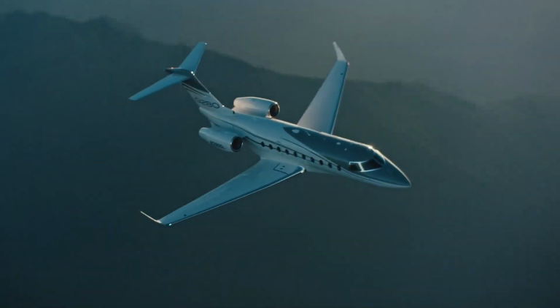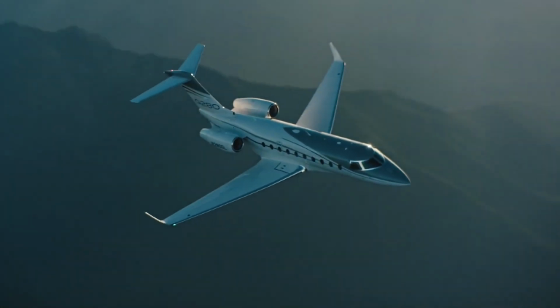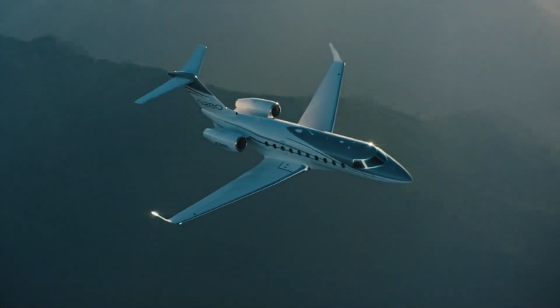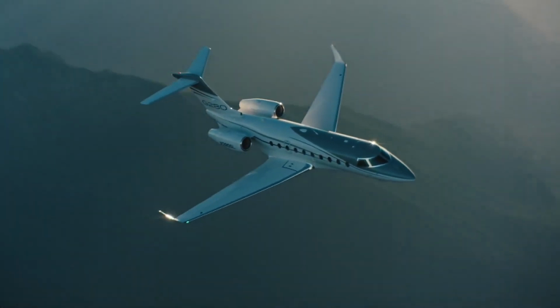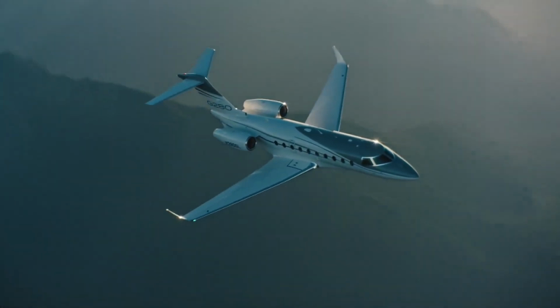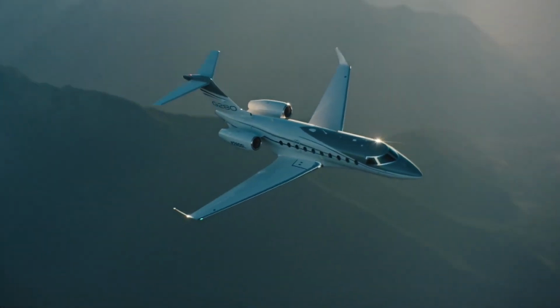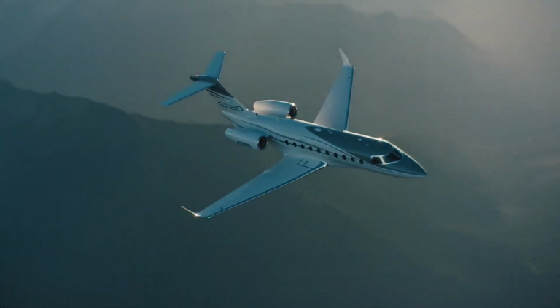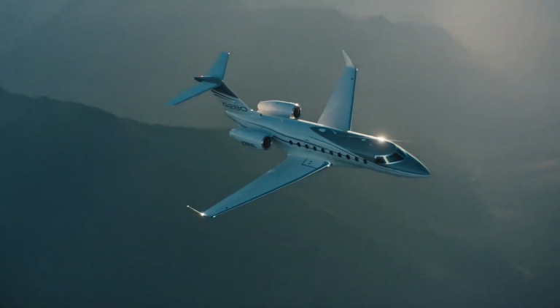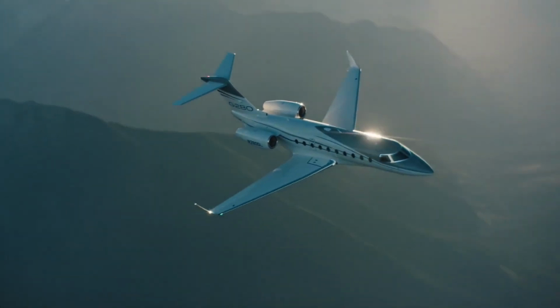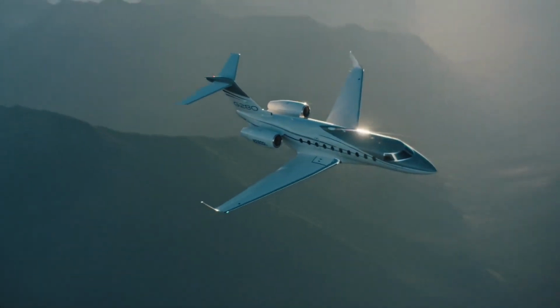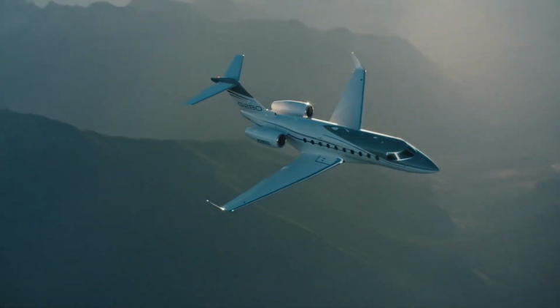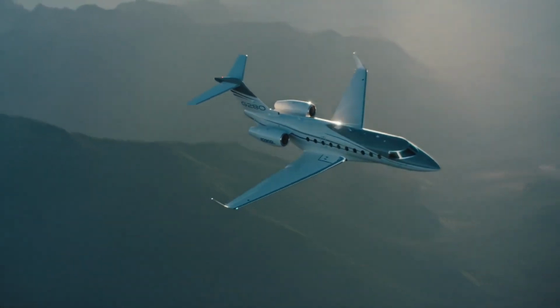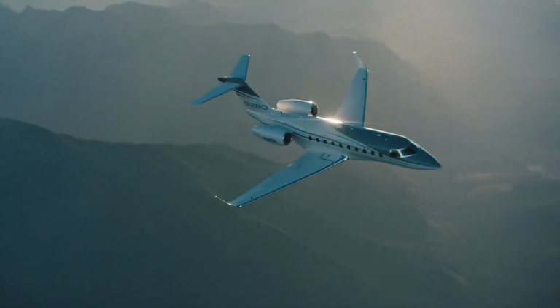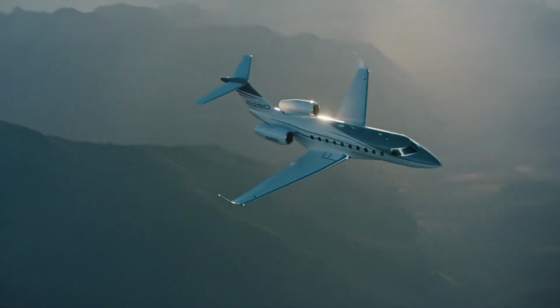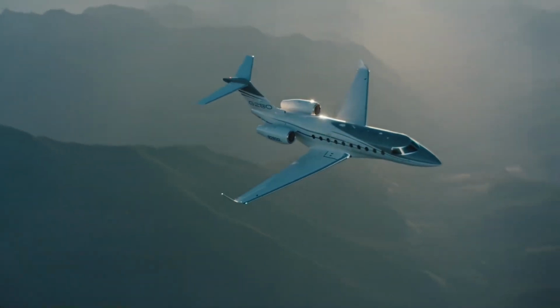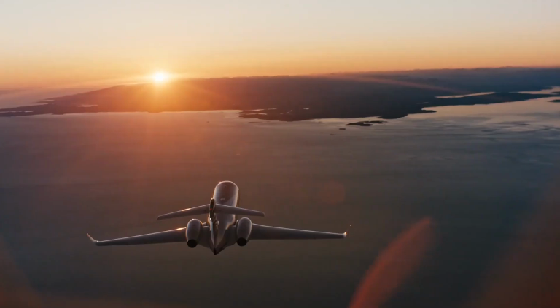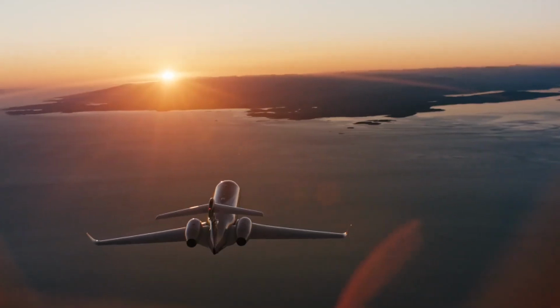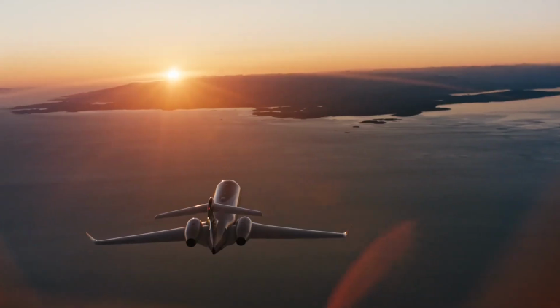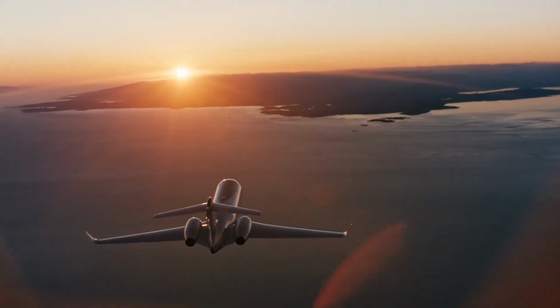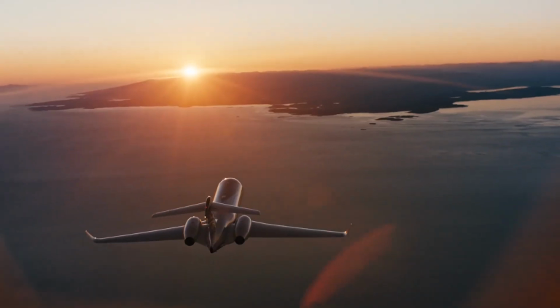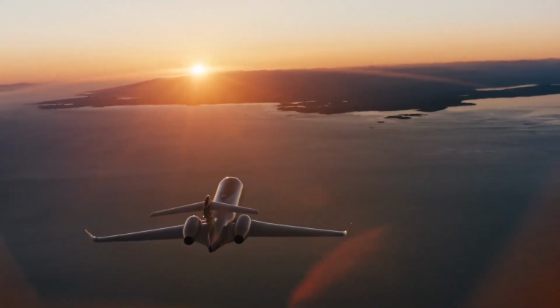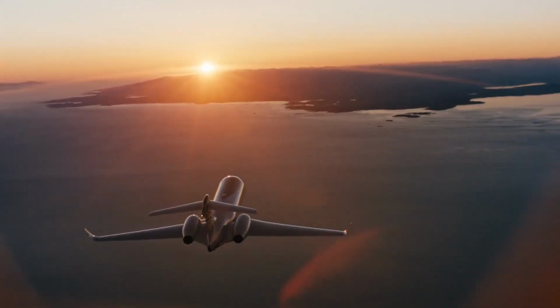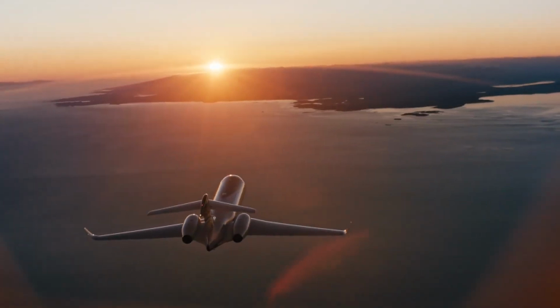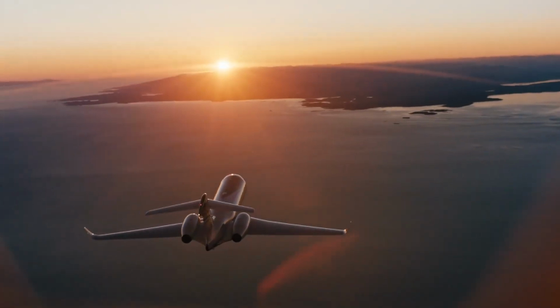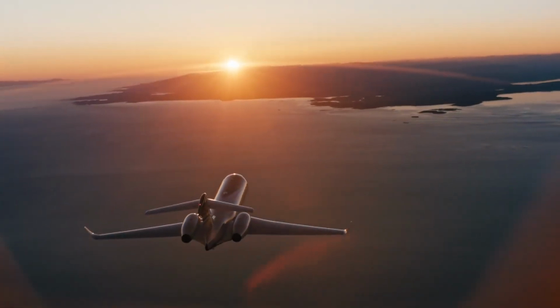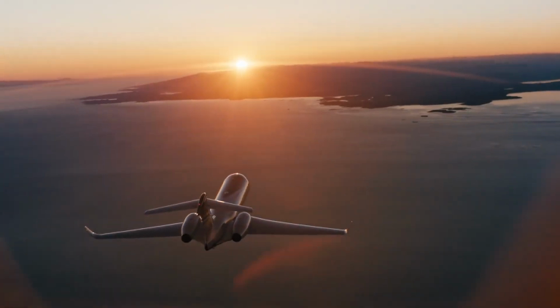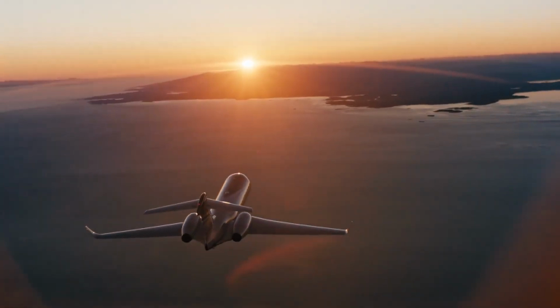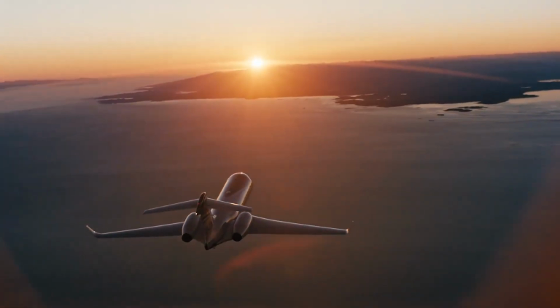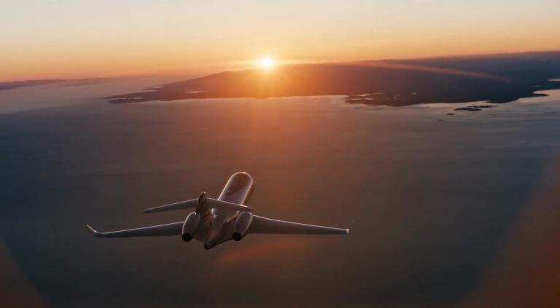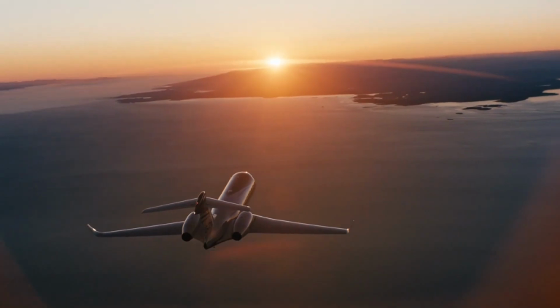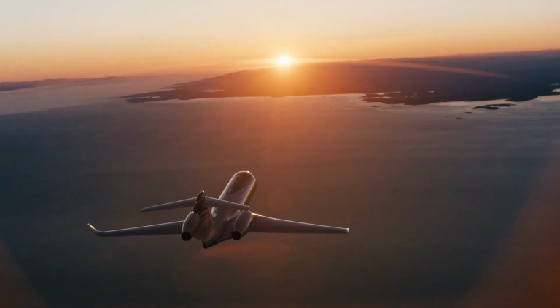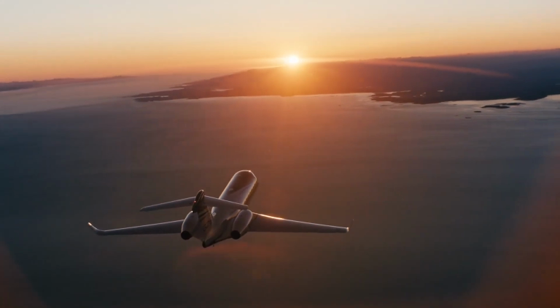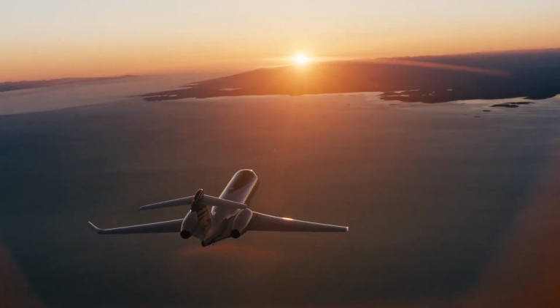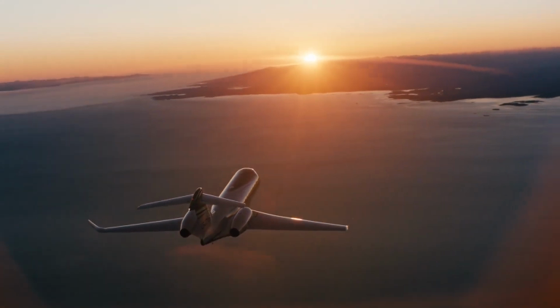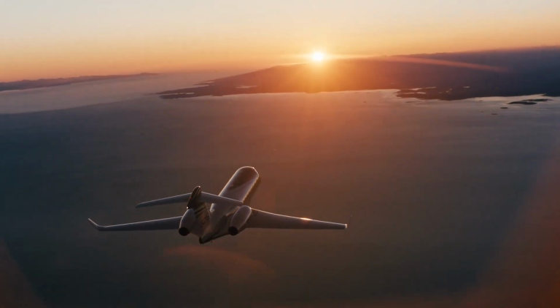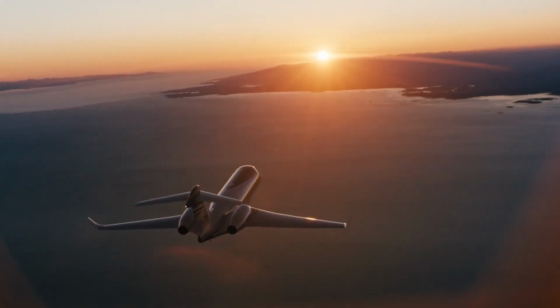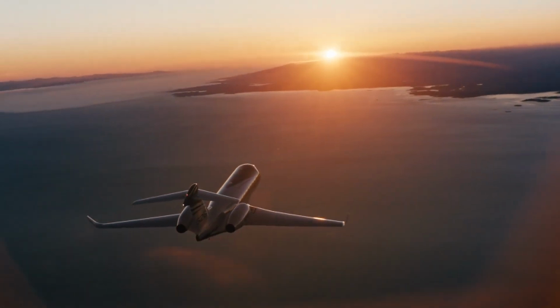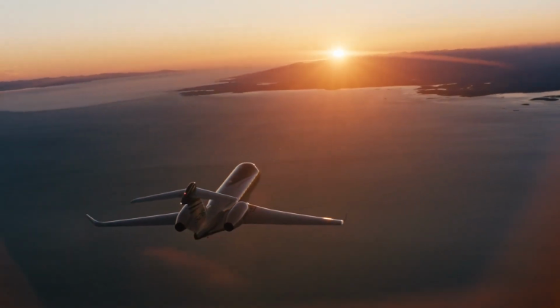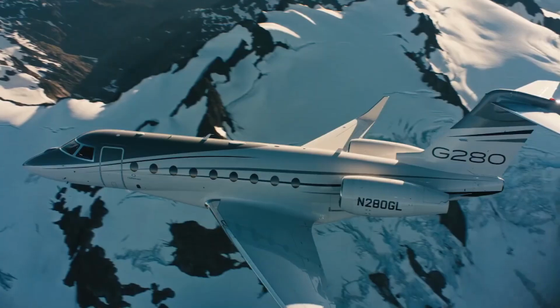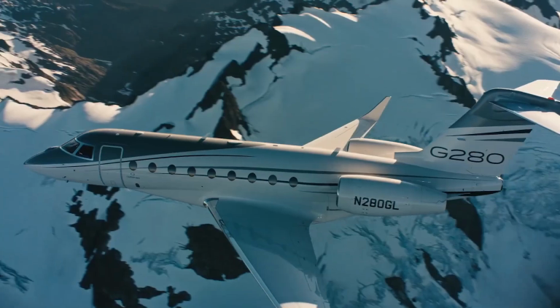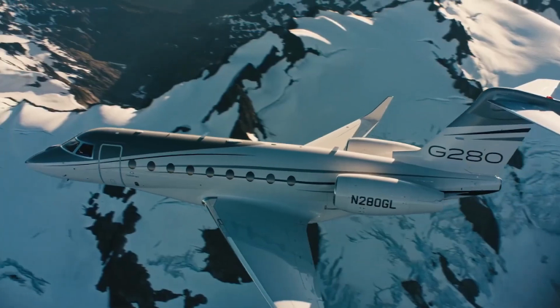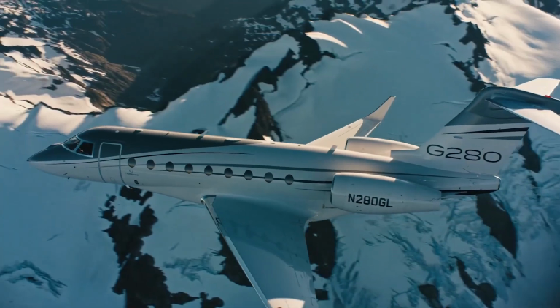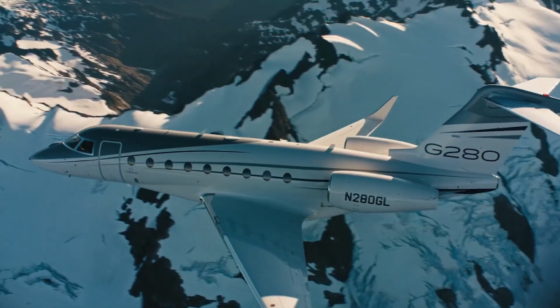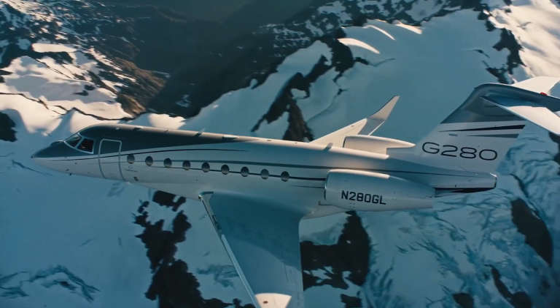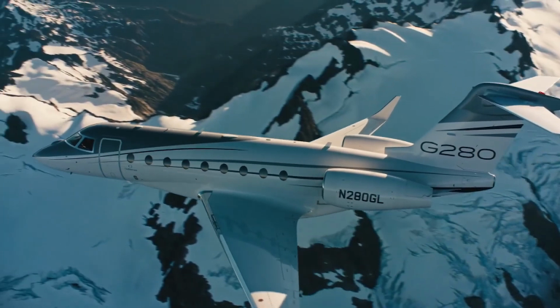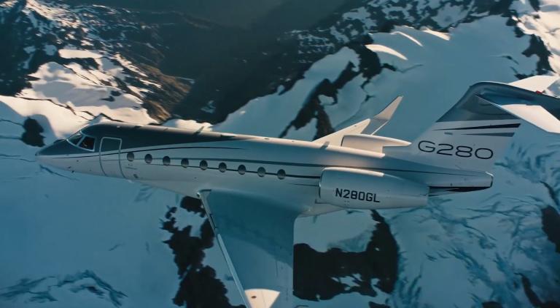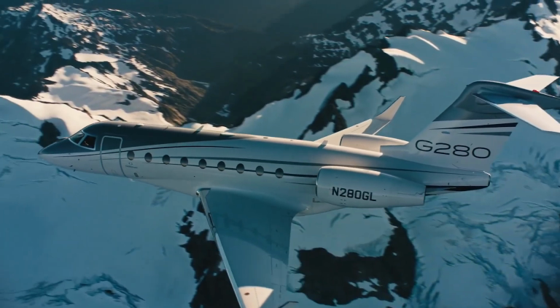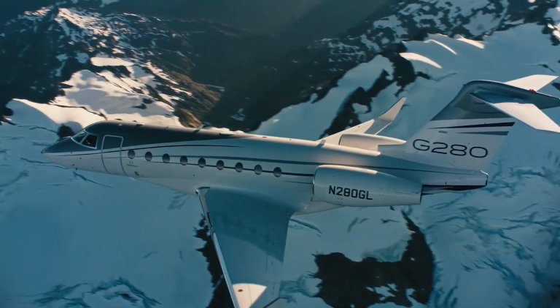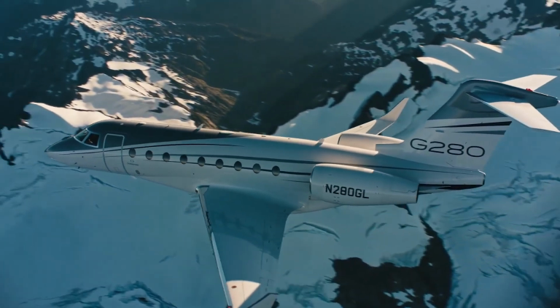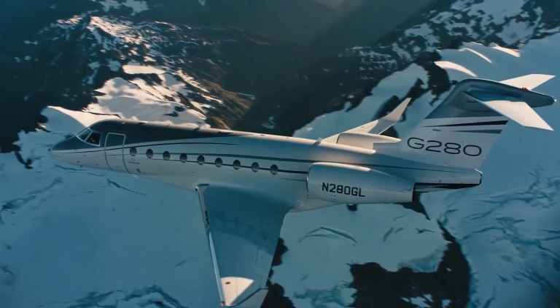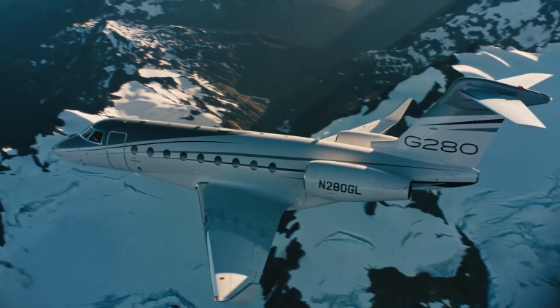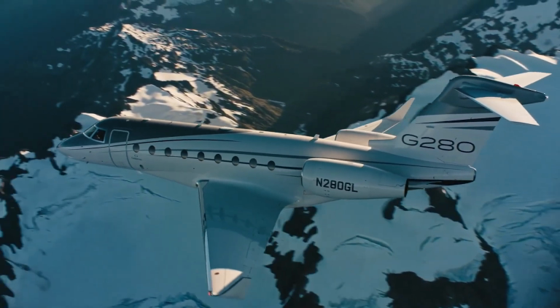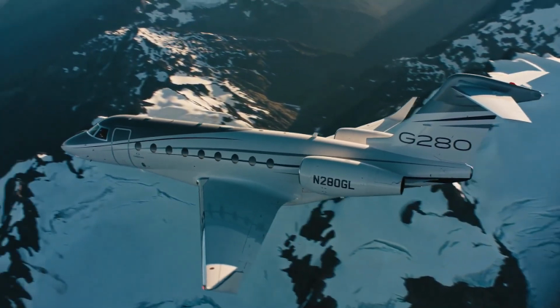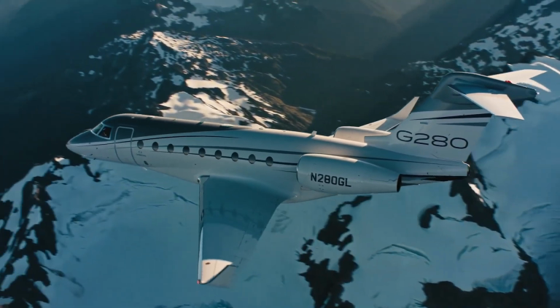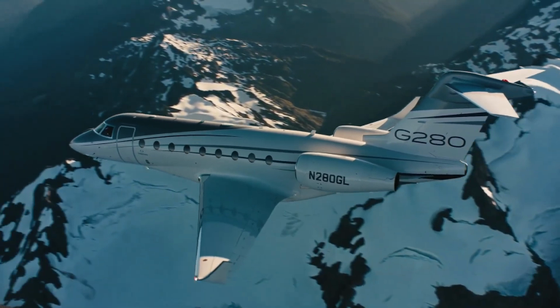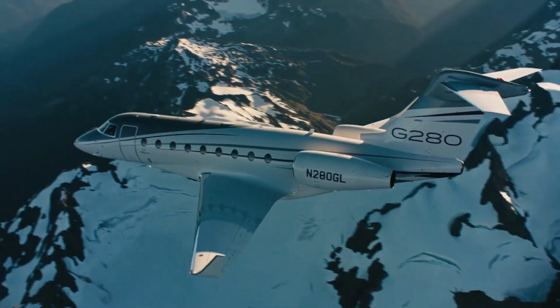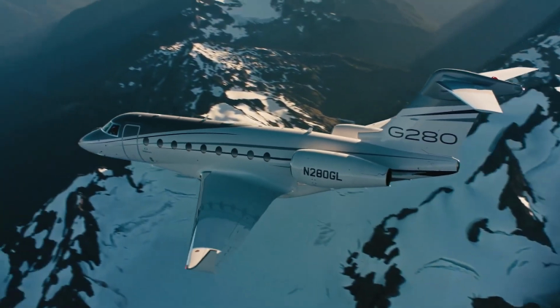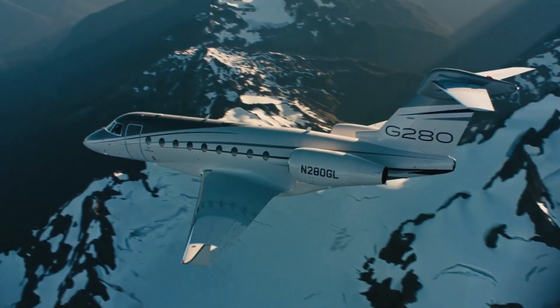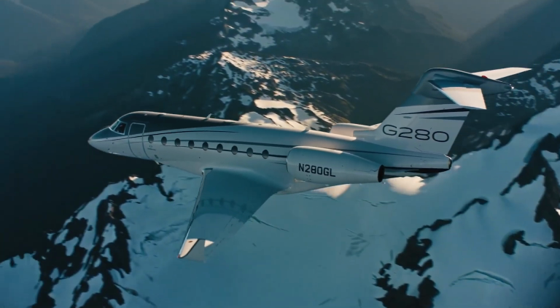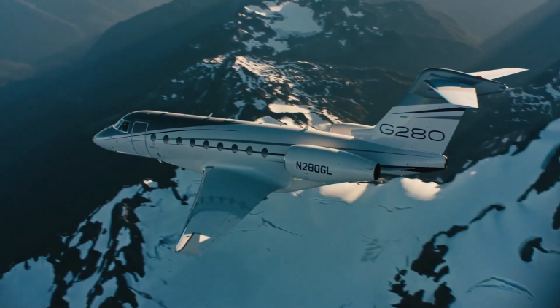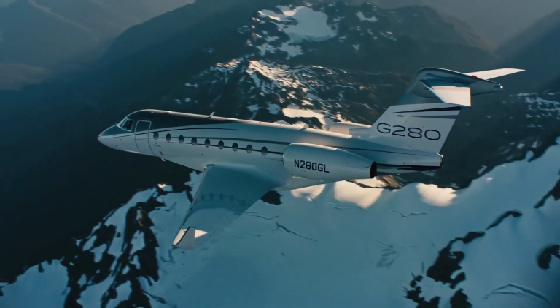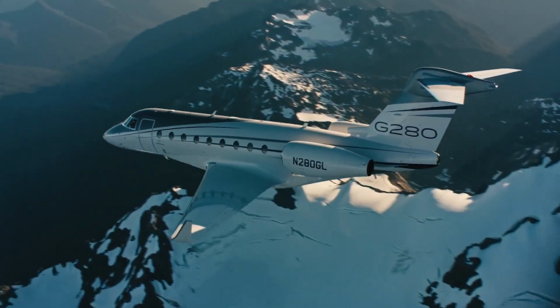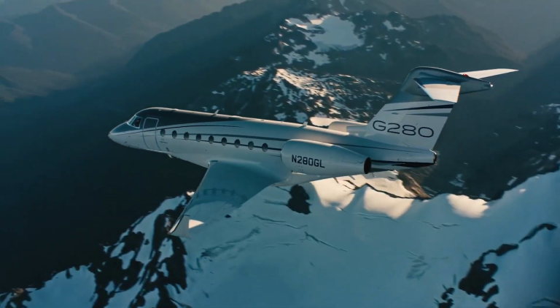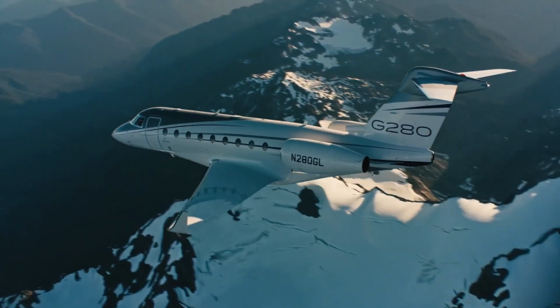Gulfstream leads the industry in sustainable innovation, from new aircraft technology to environmentally responsible applications.